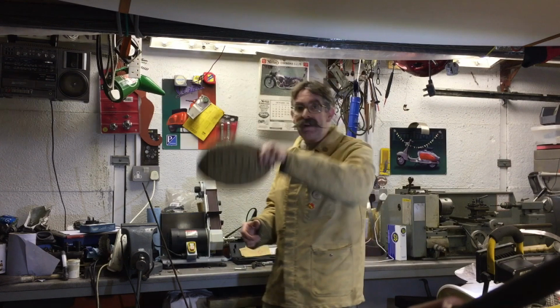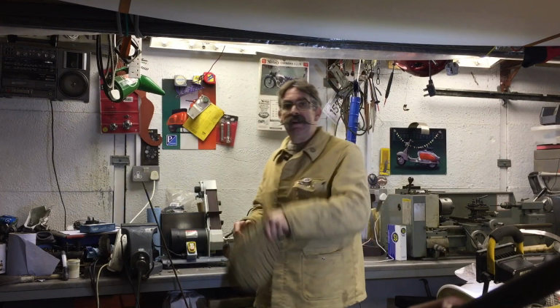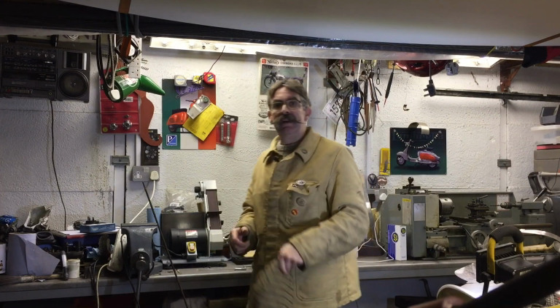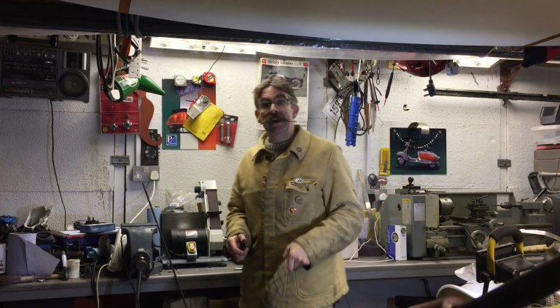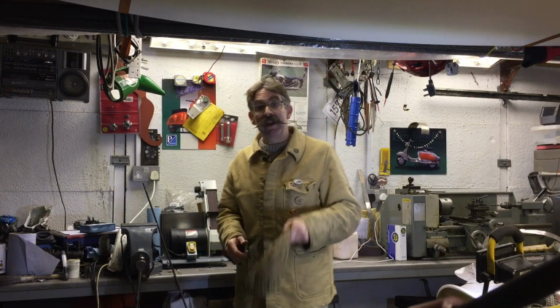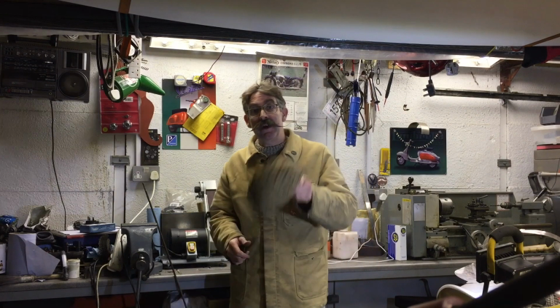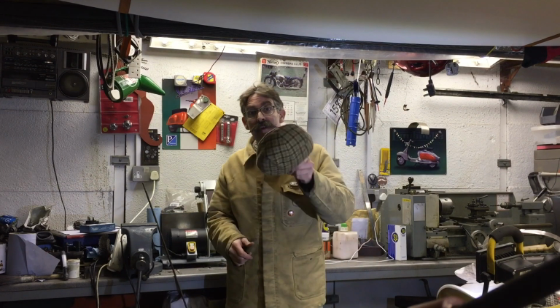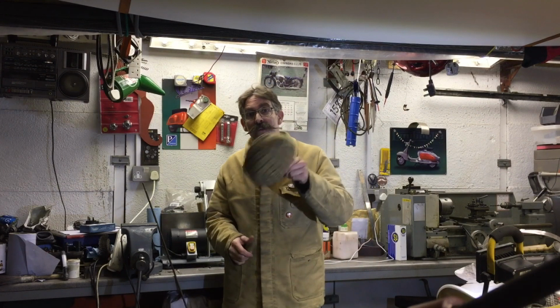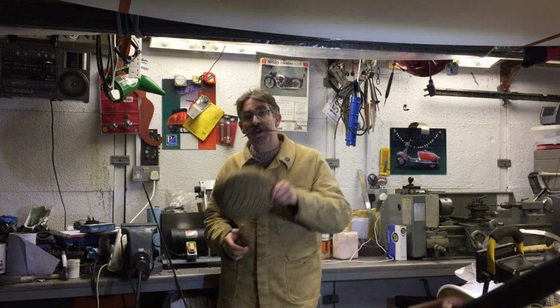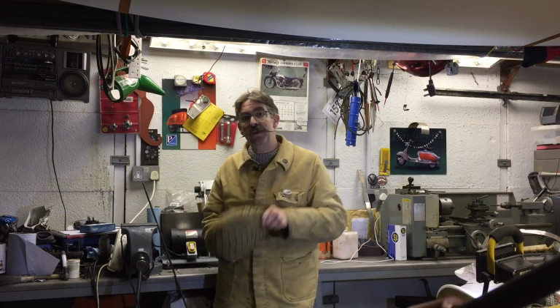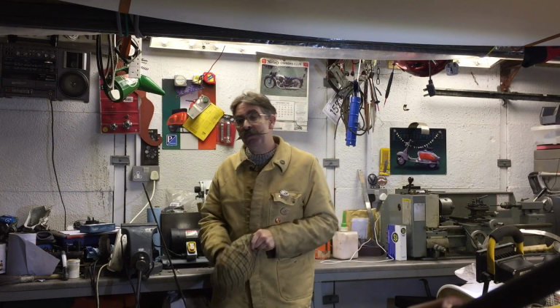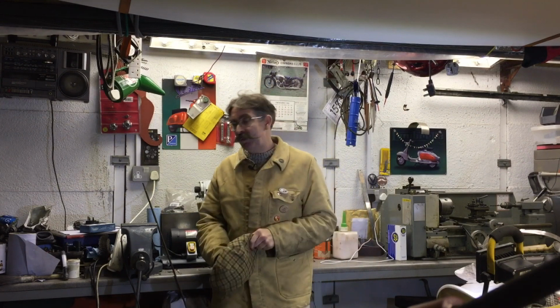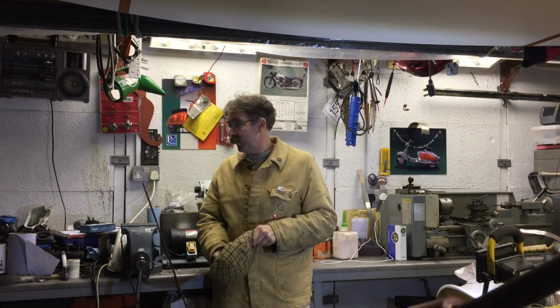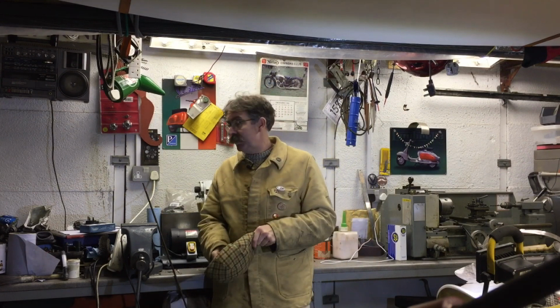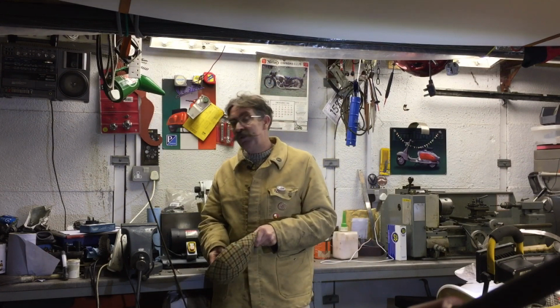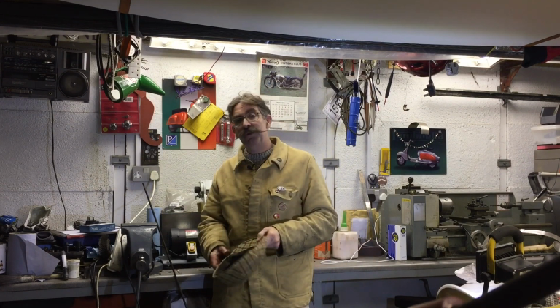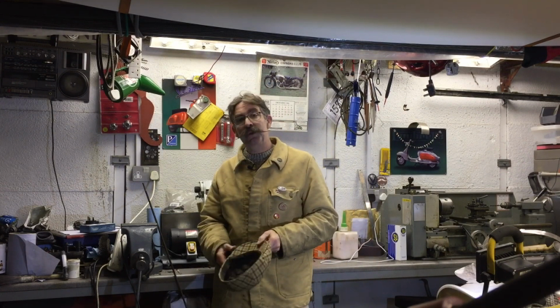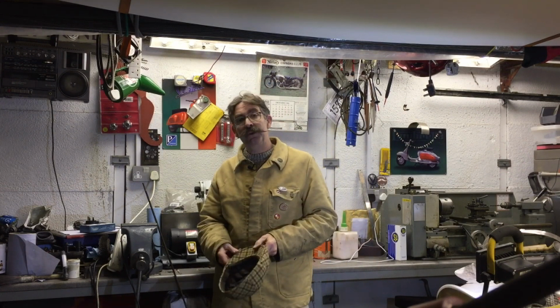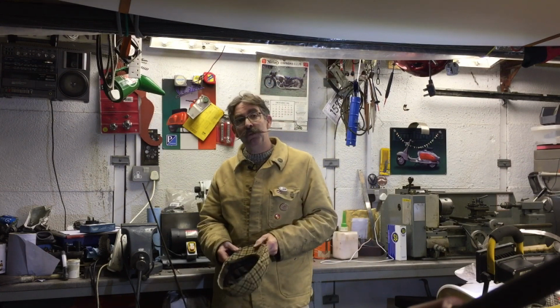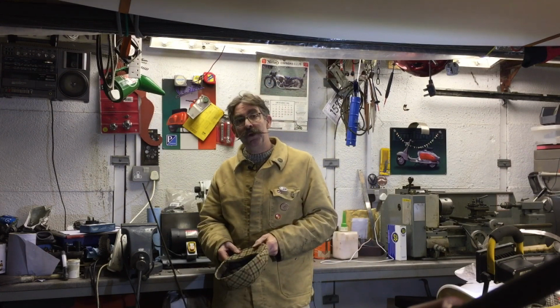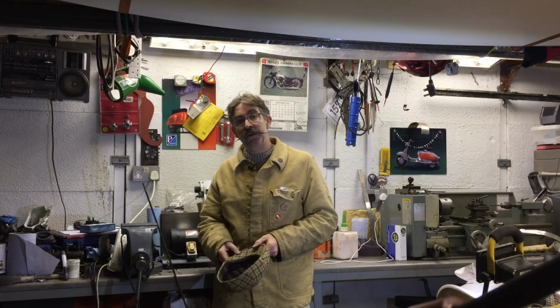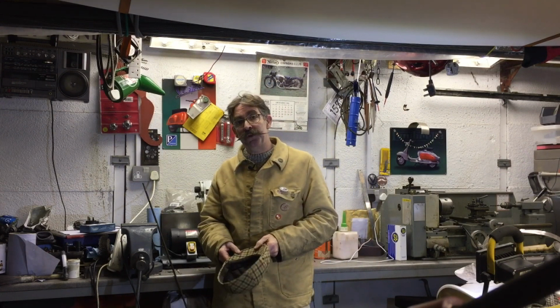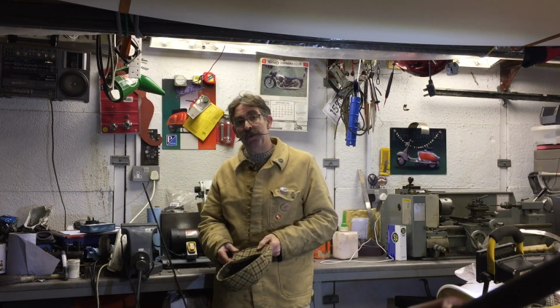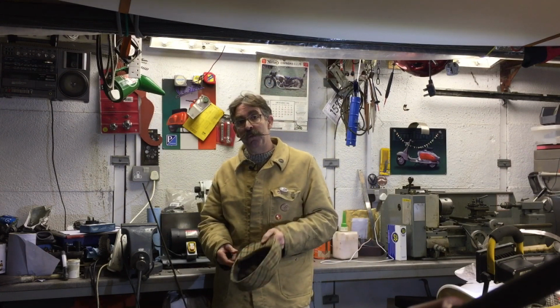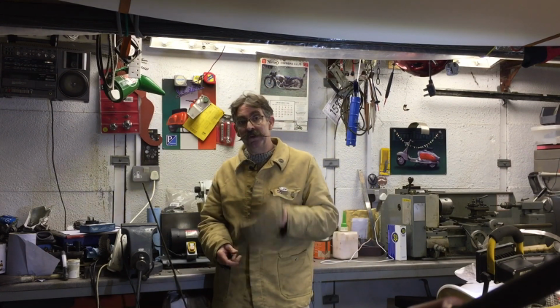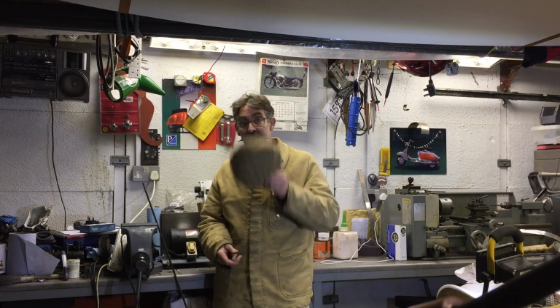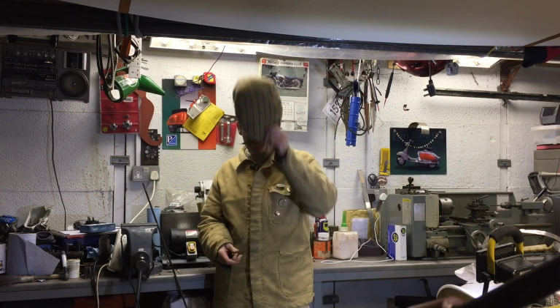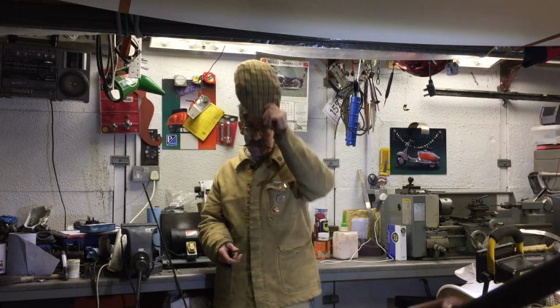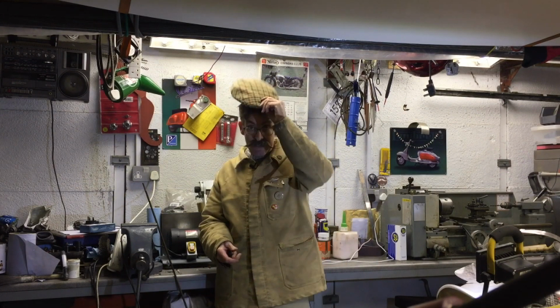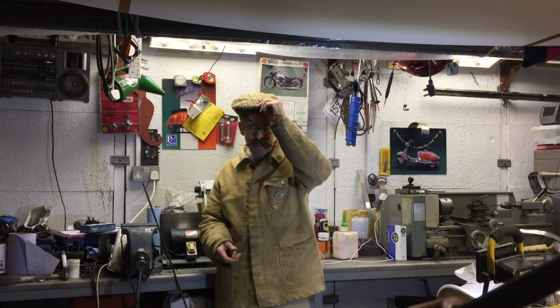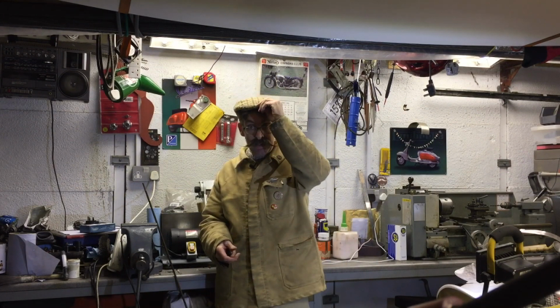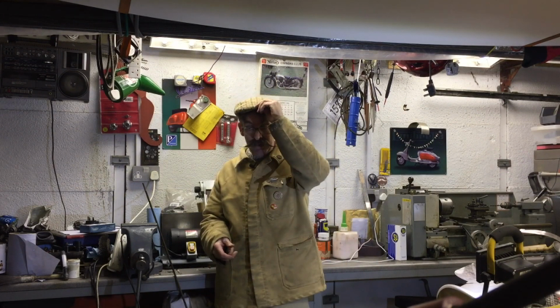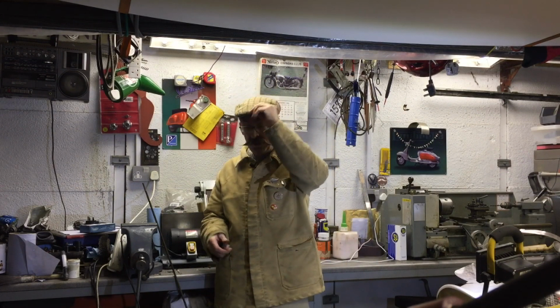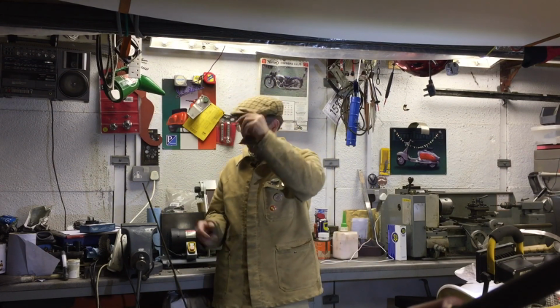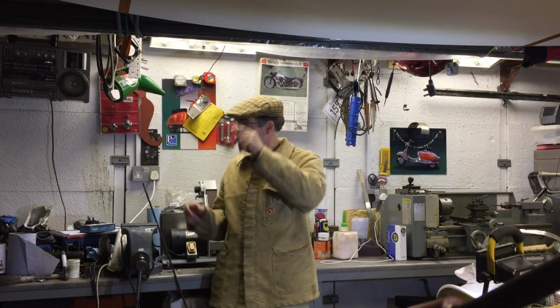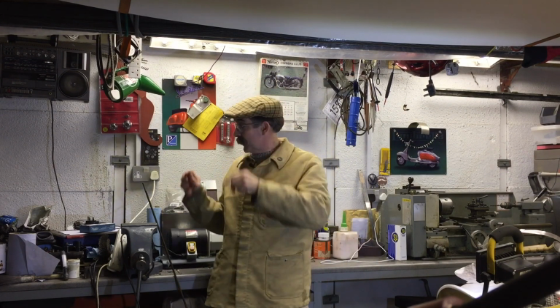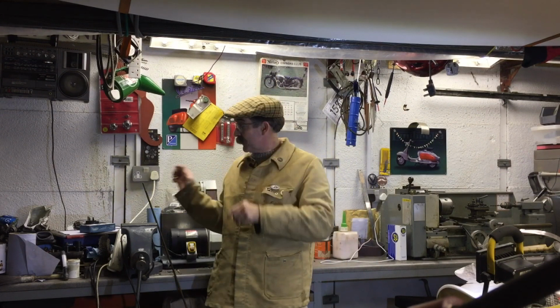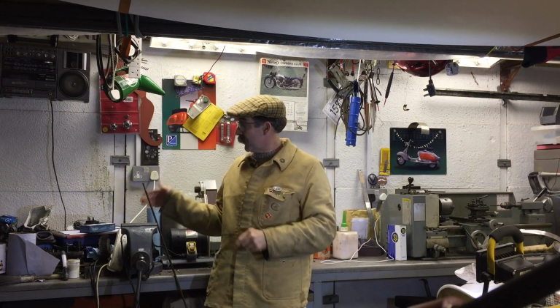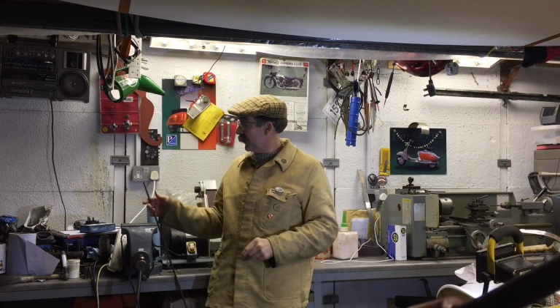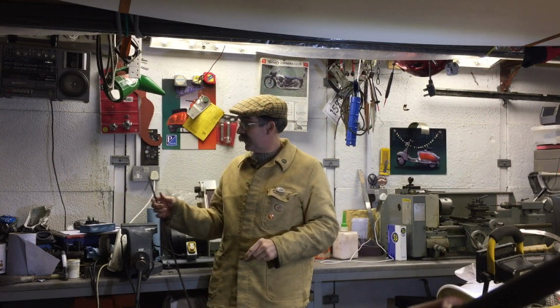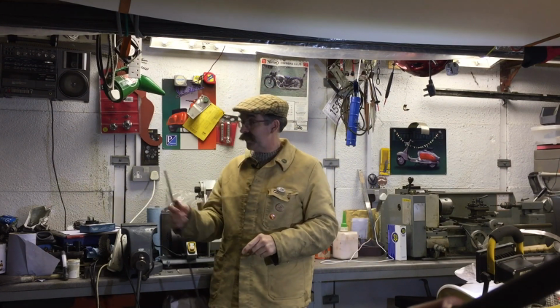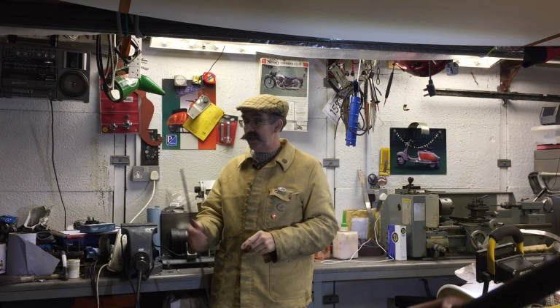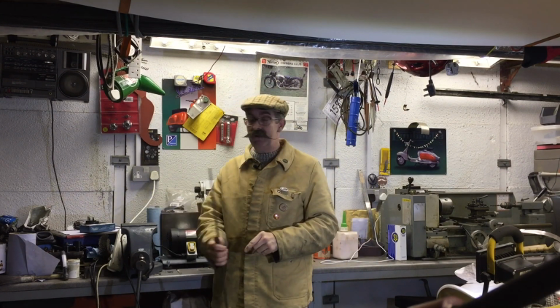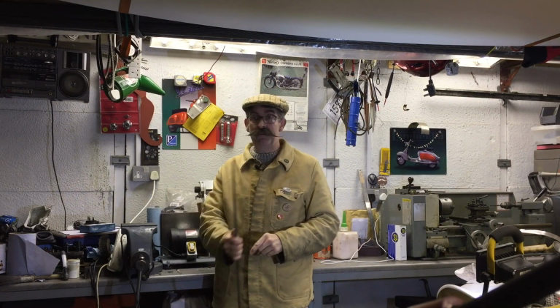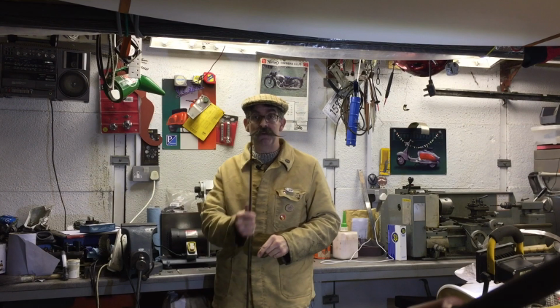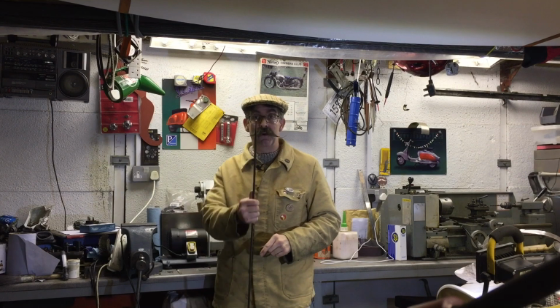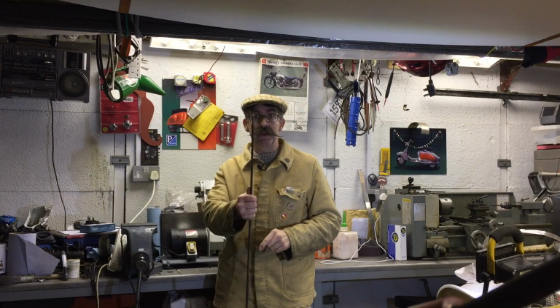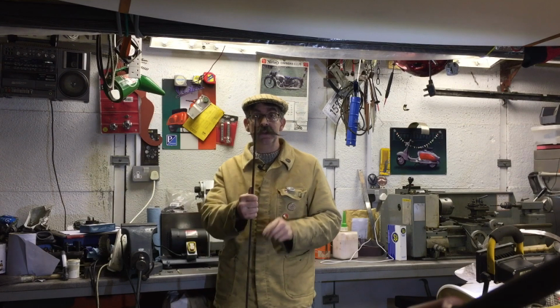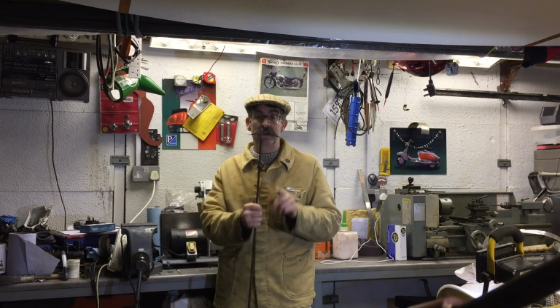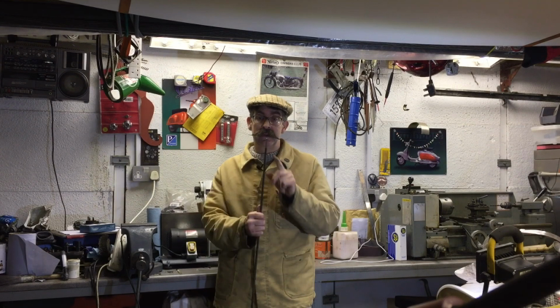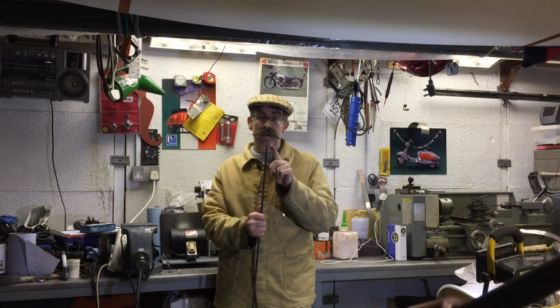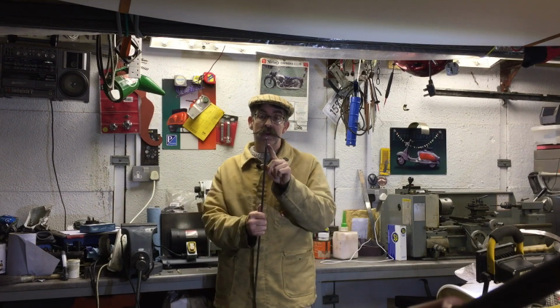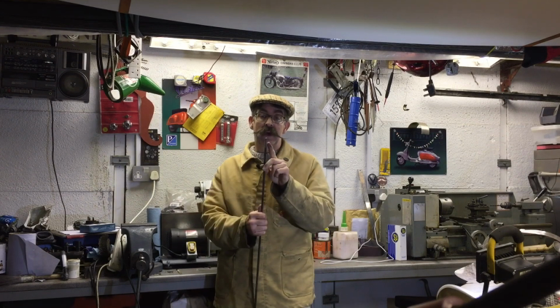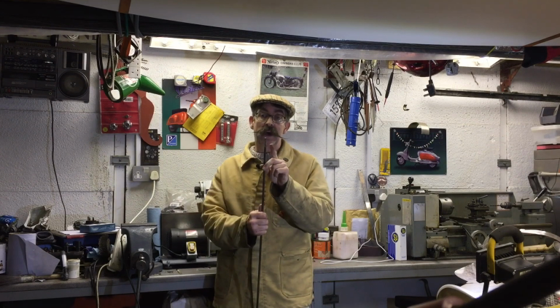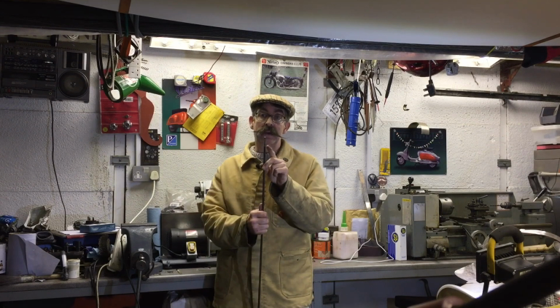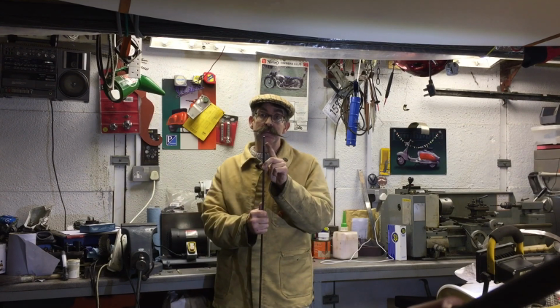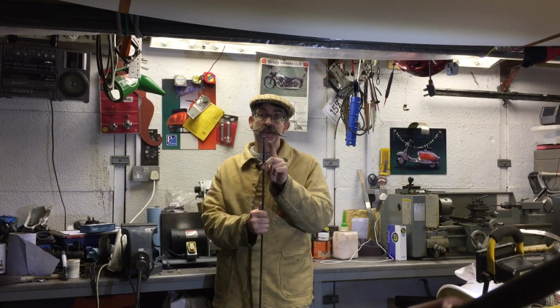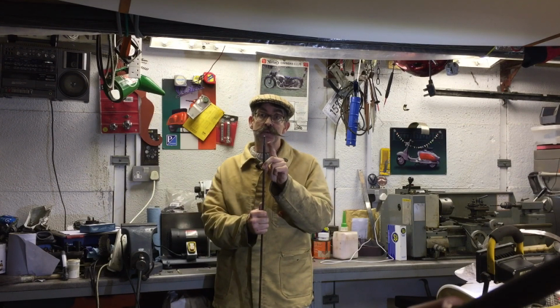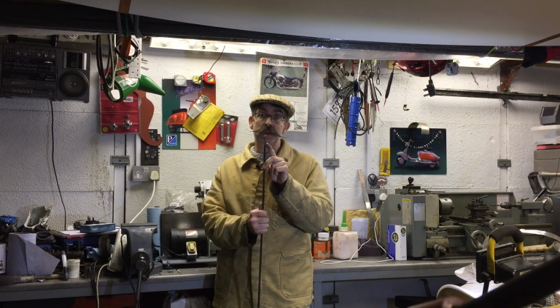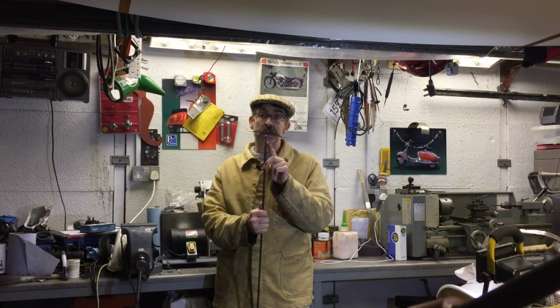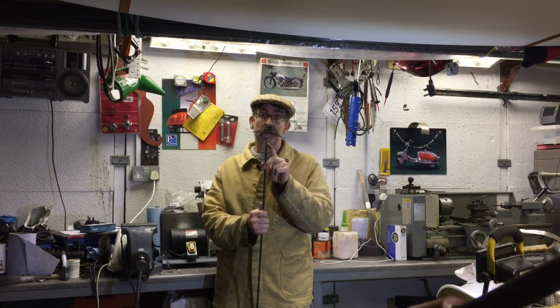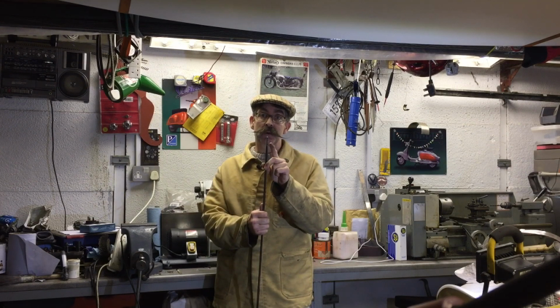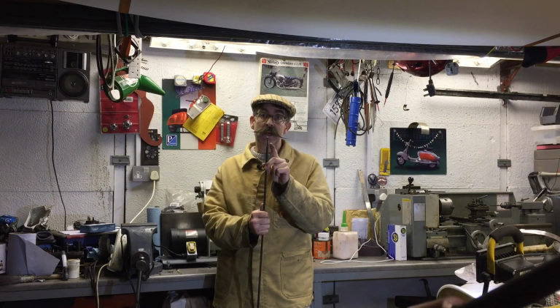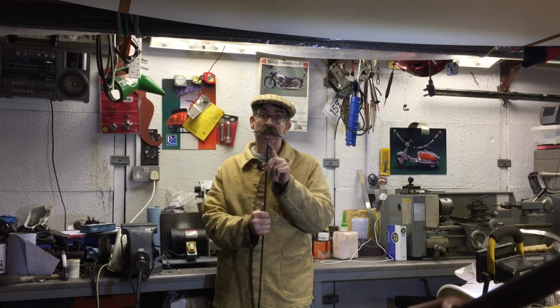Hello and welcome to Mr. Tweed's workshop, where today we try and identify a mystery thread.